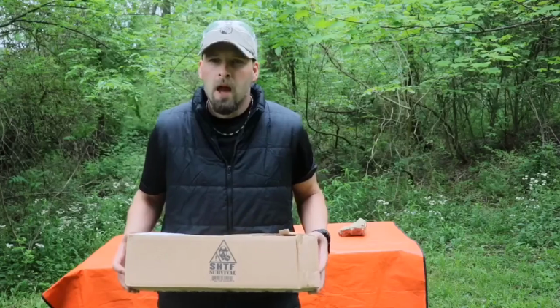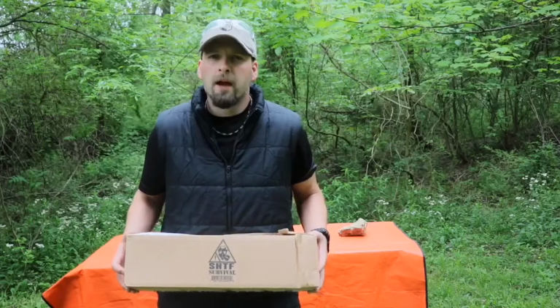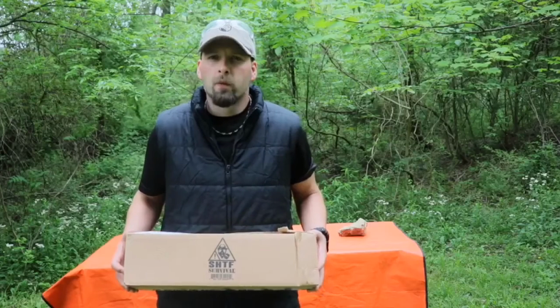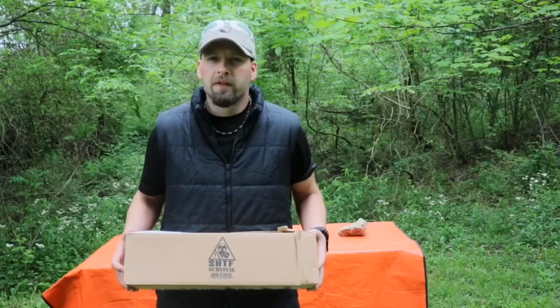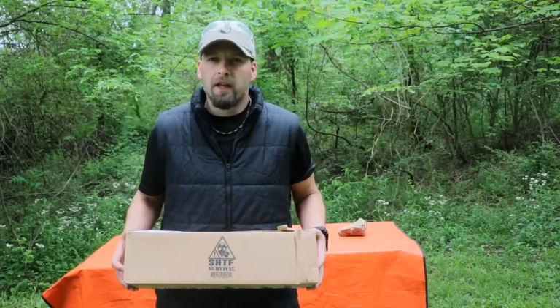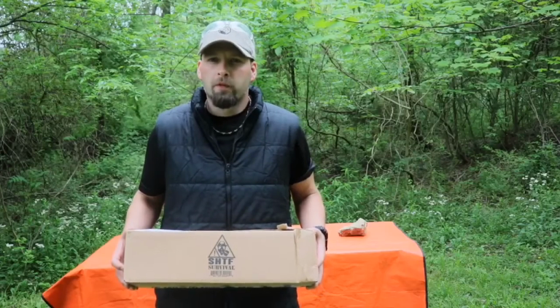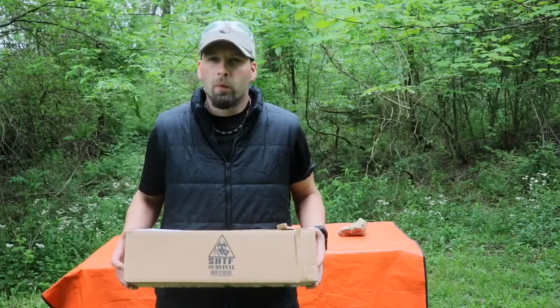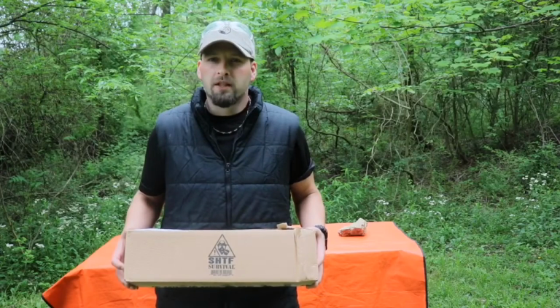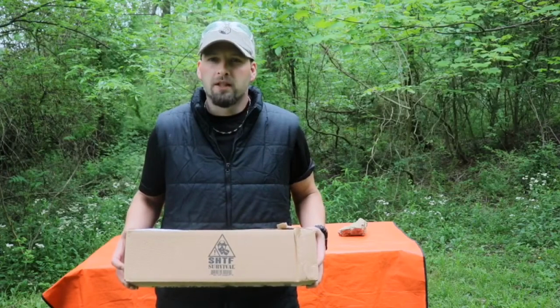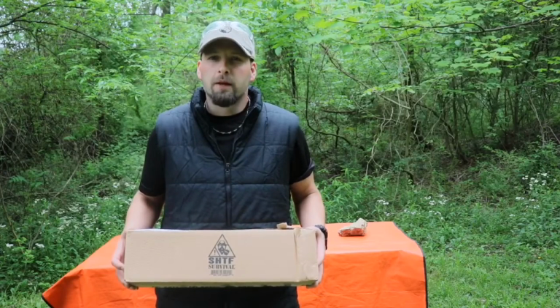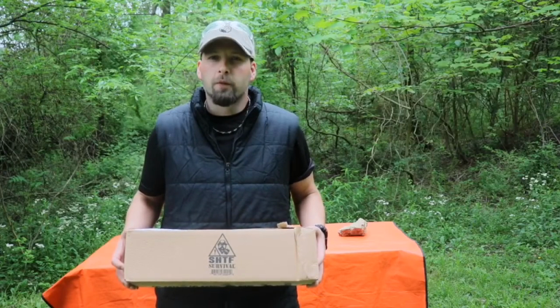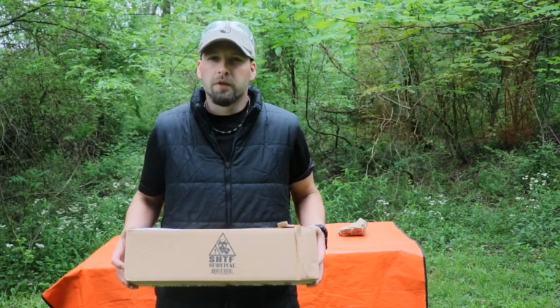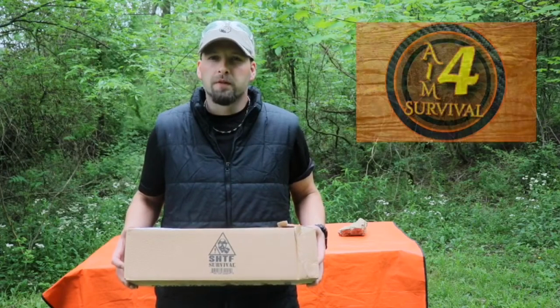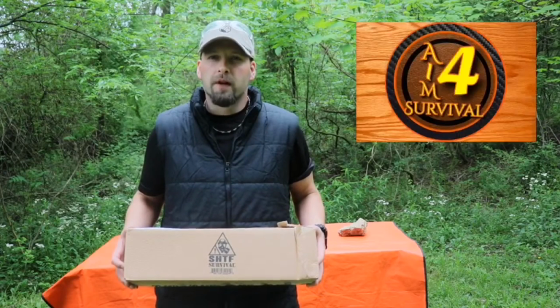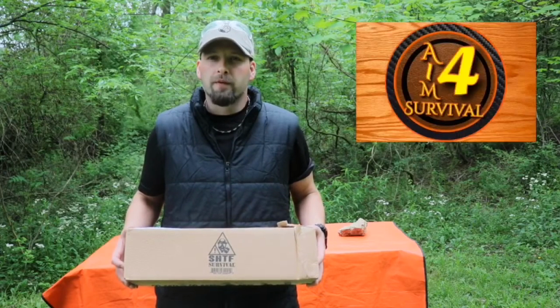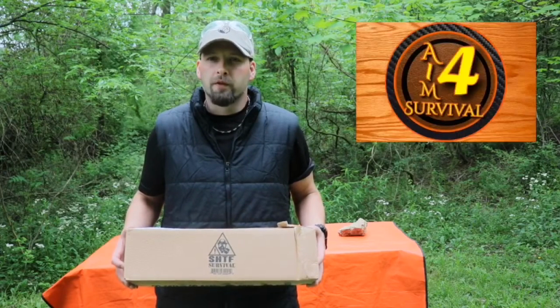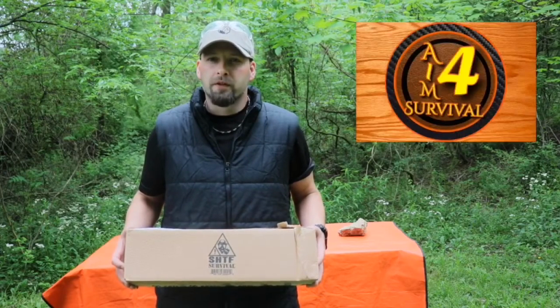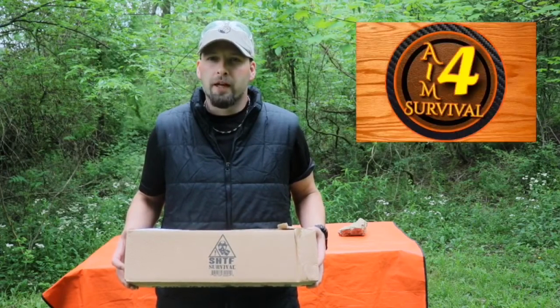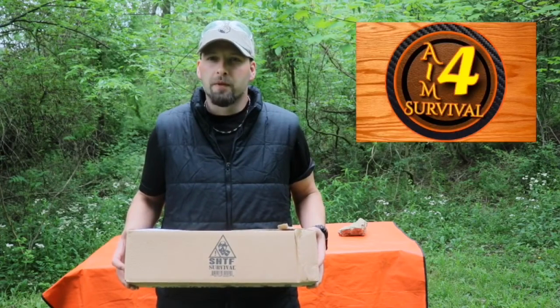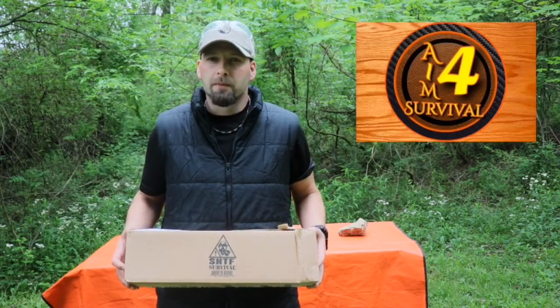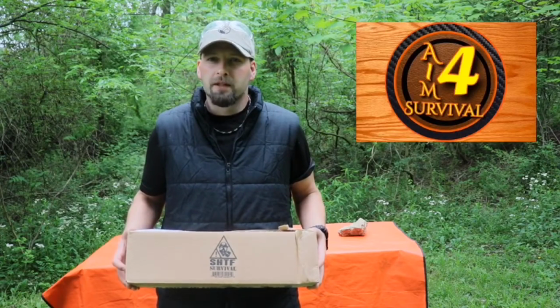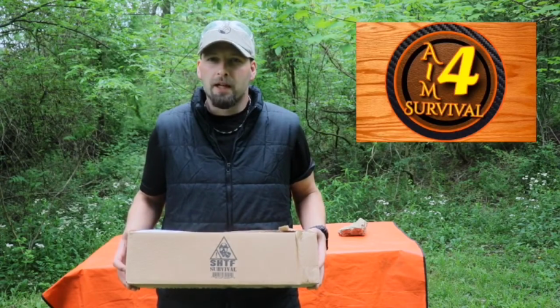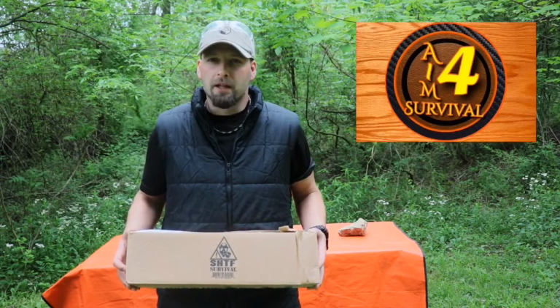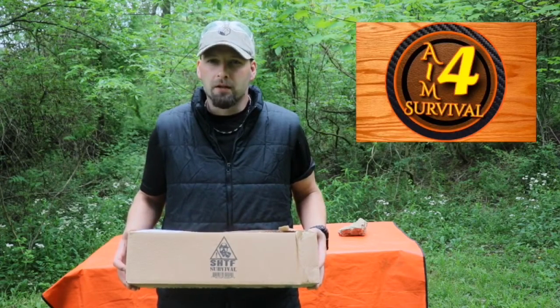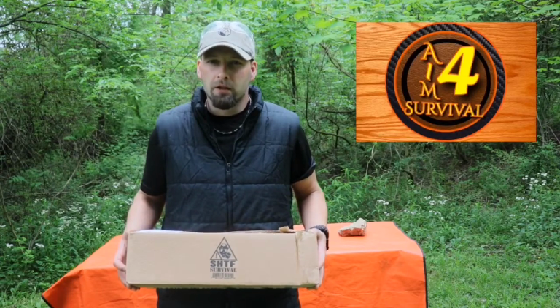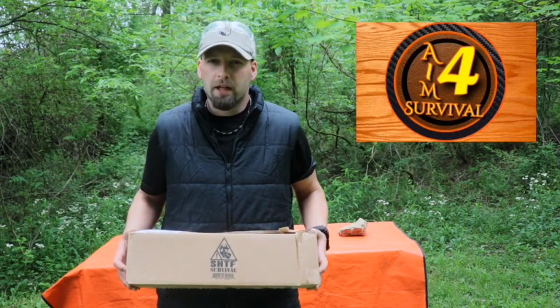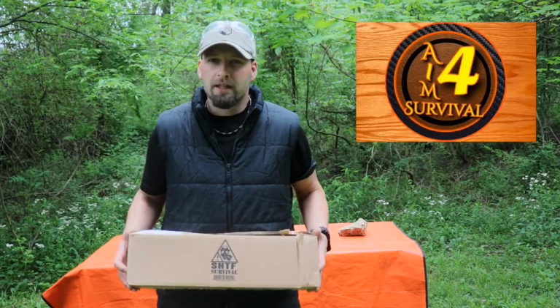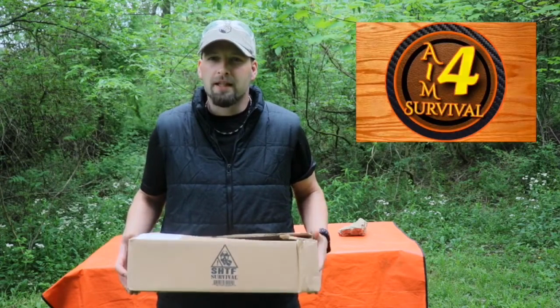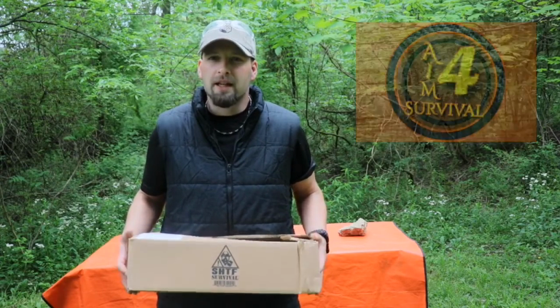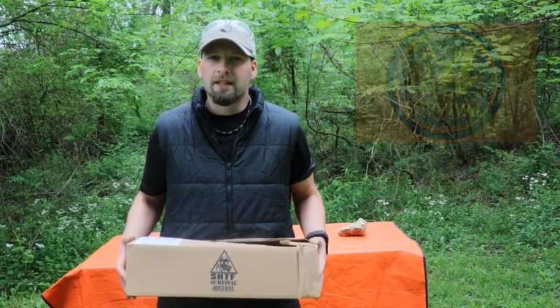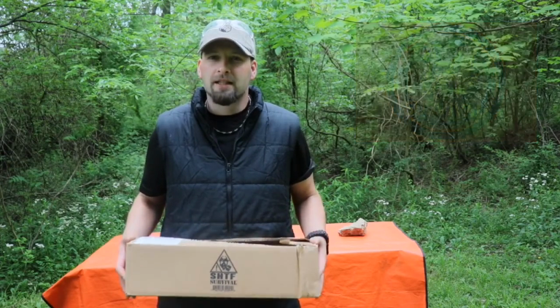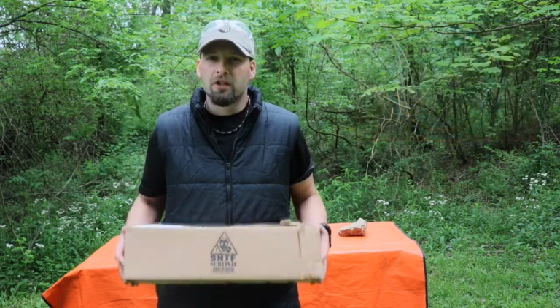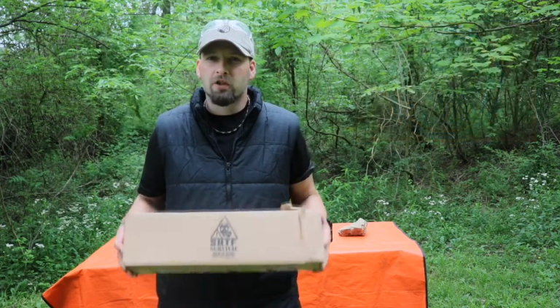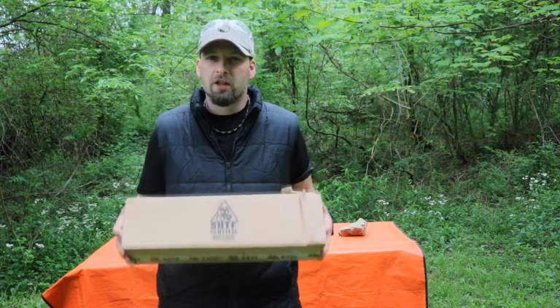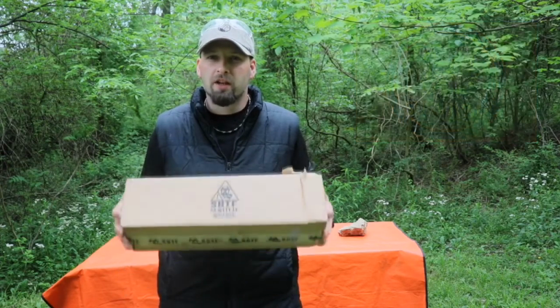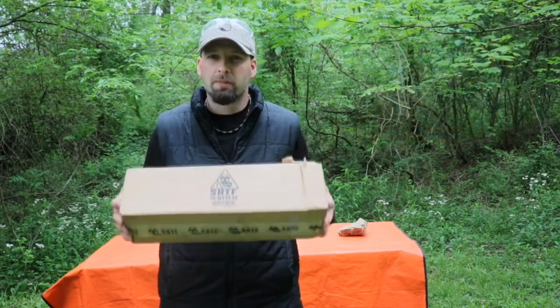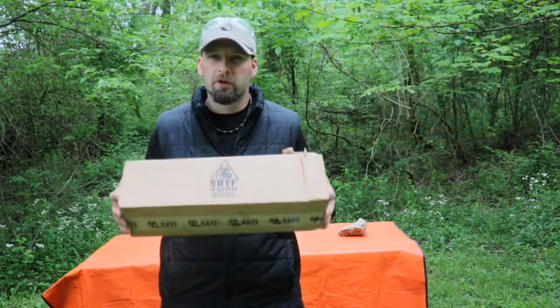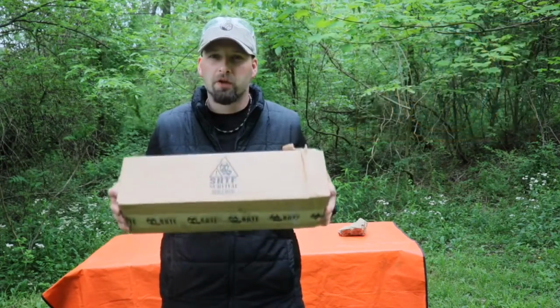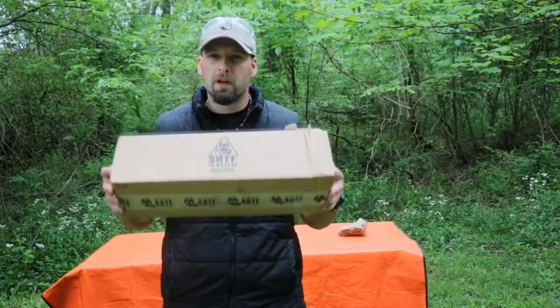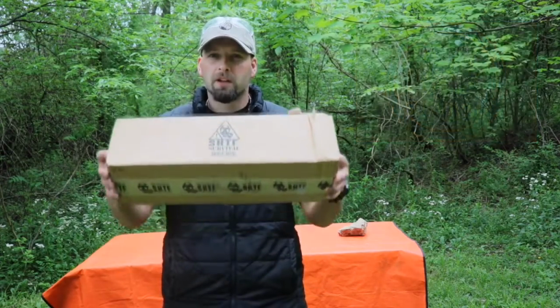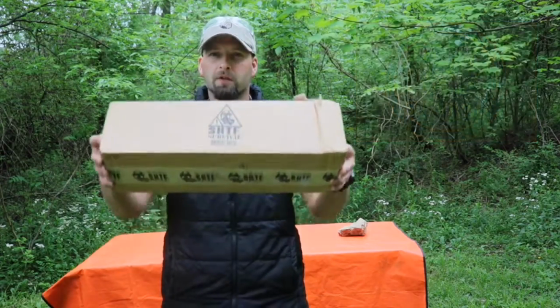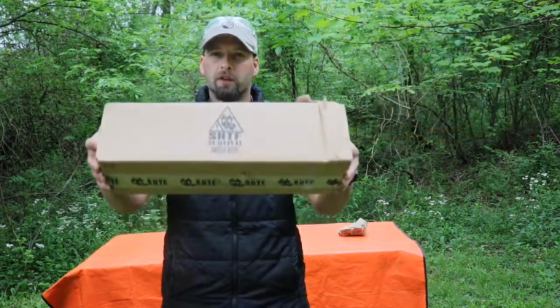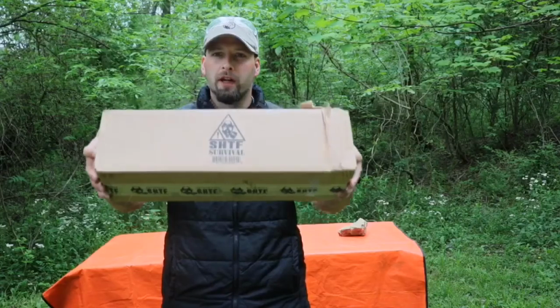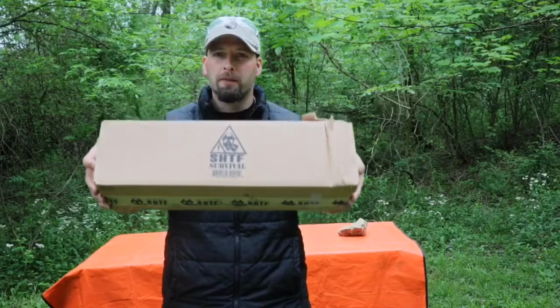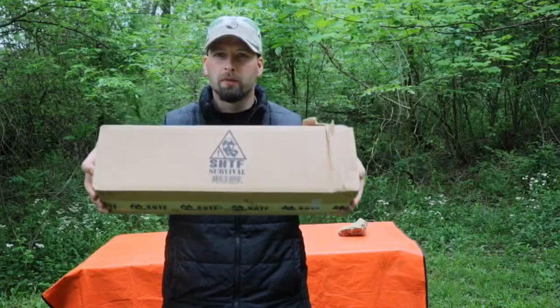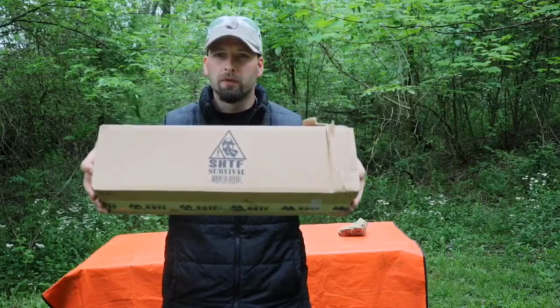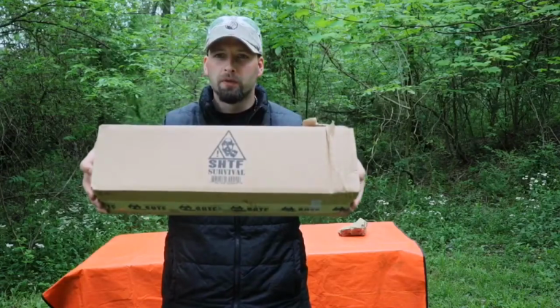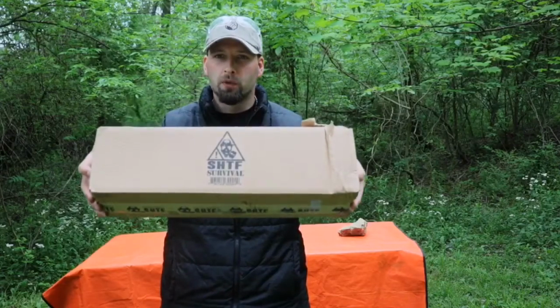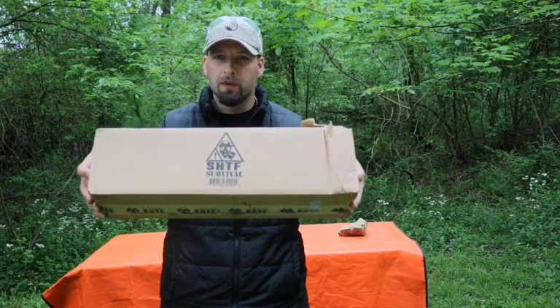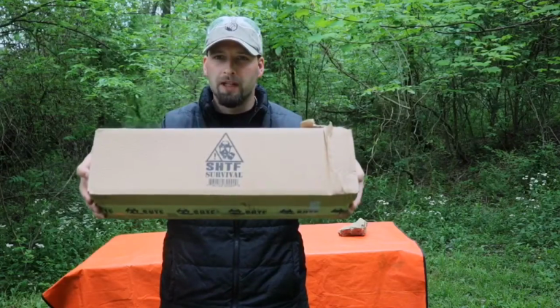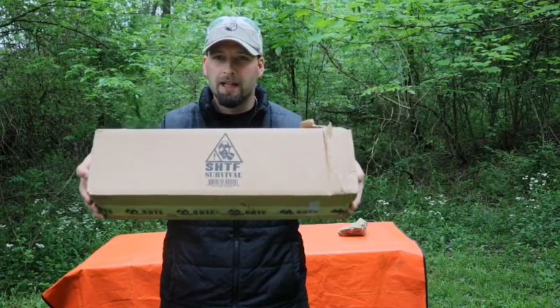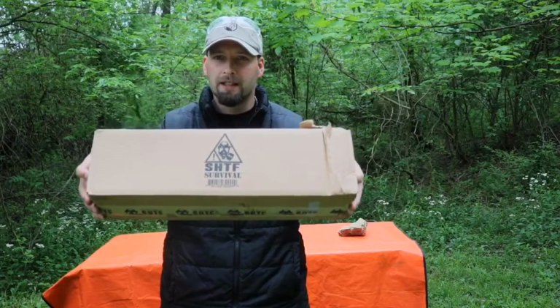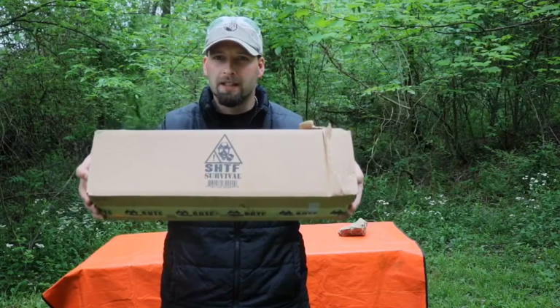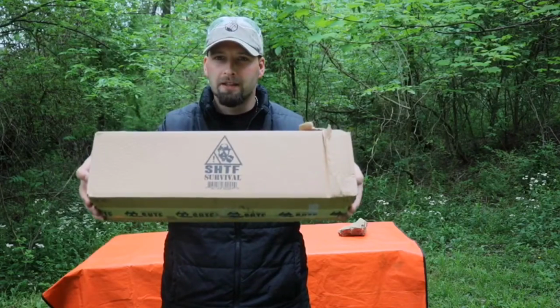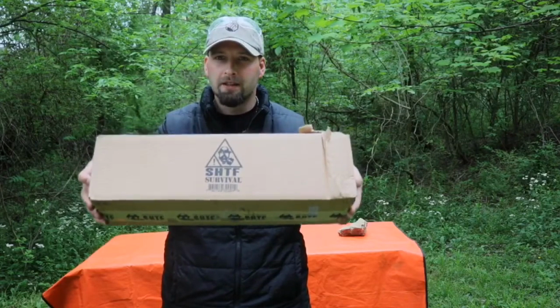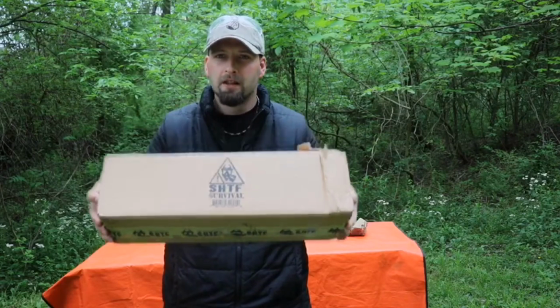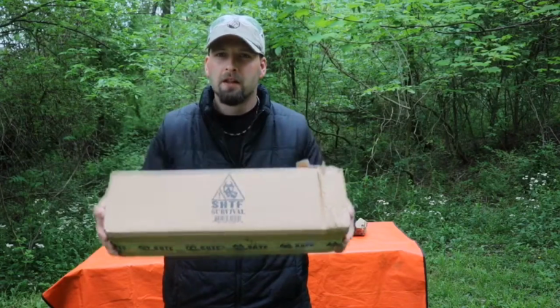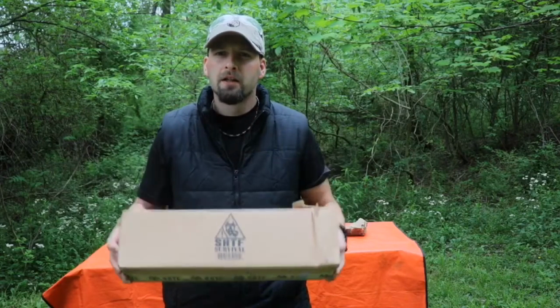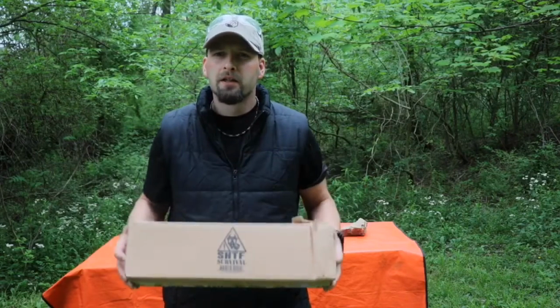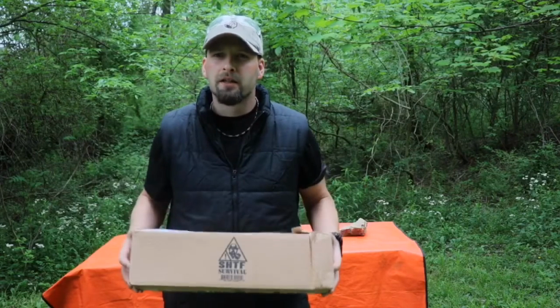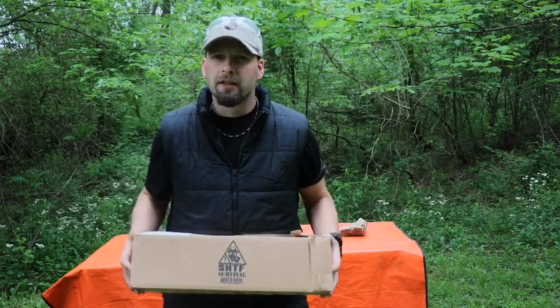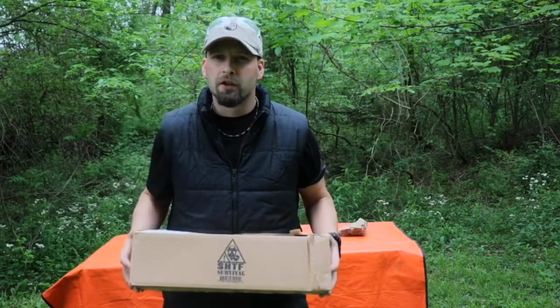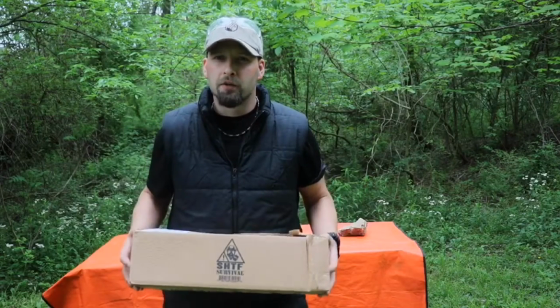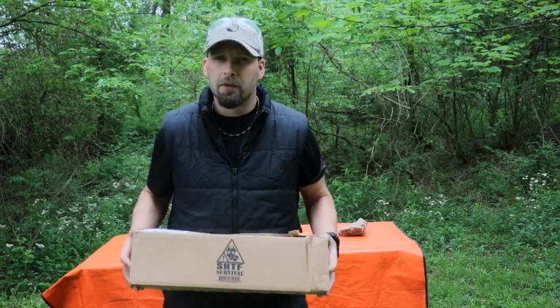Hey everyone, thank you for watching Aim for Survival. Today we're going to be taking a look at the SHTF Mystery Box for April 2019. Stay tuned.